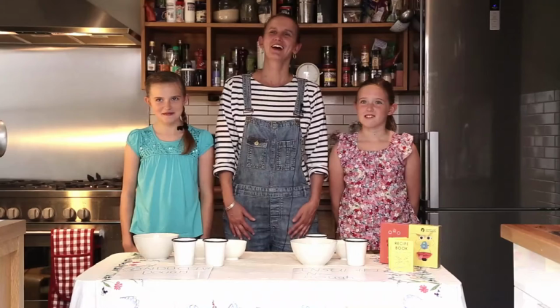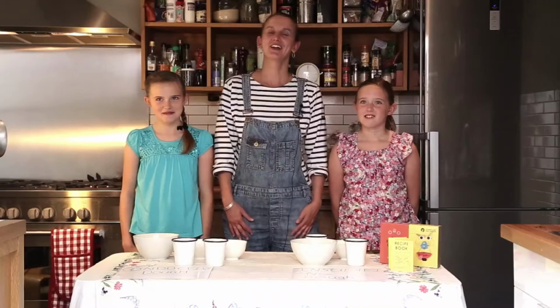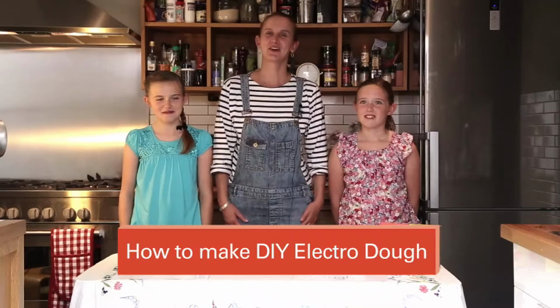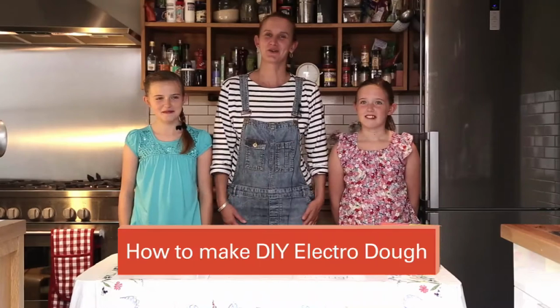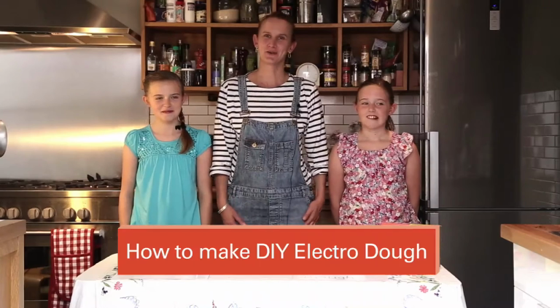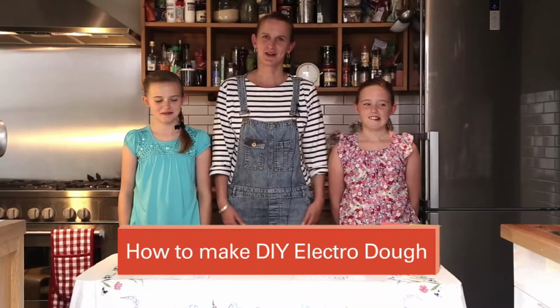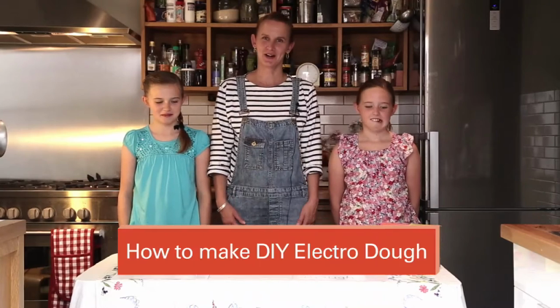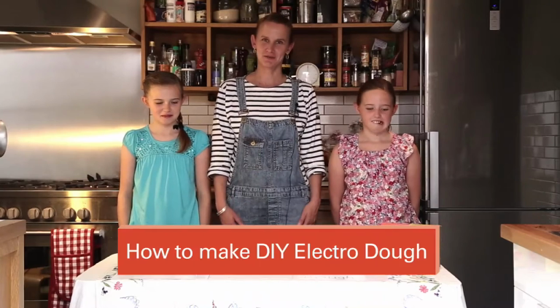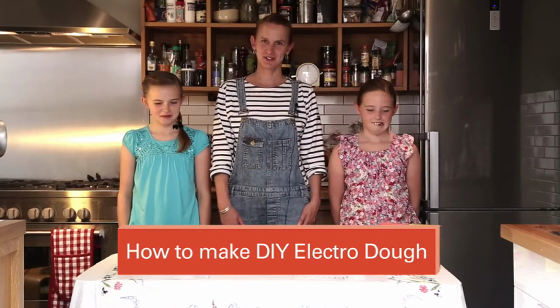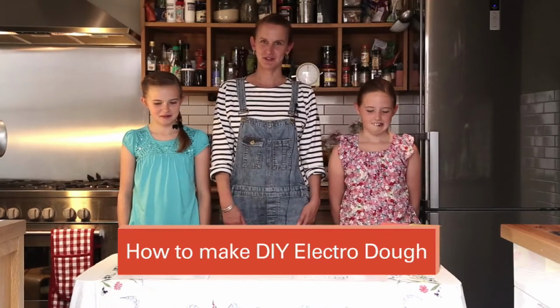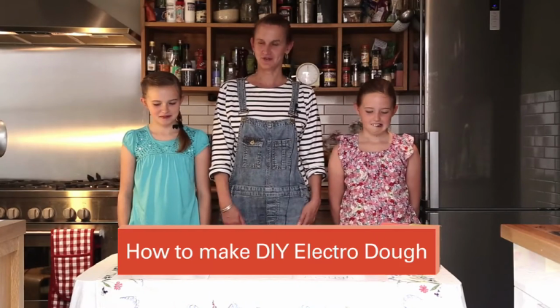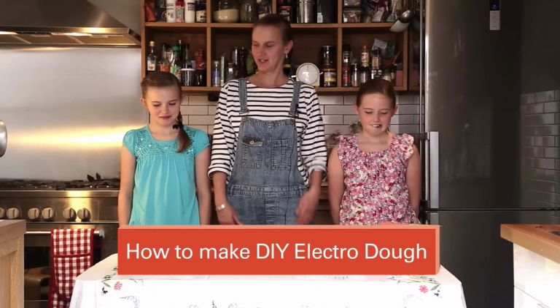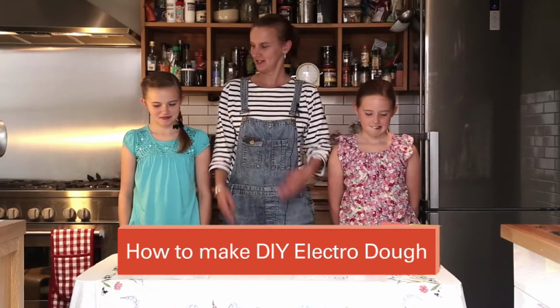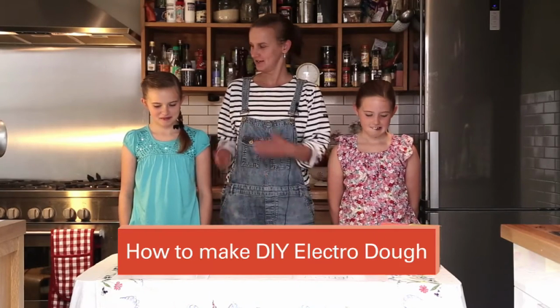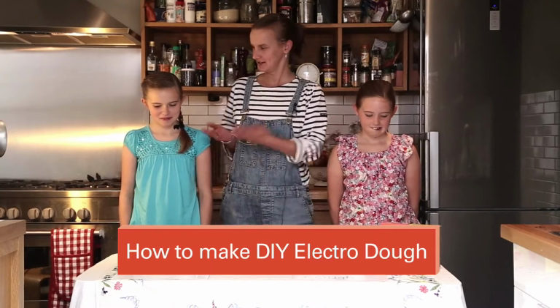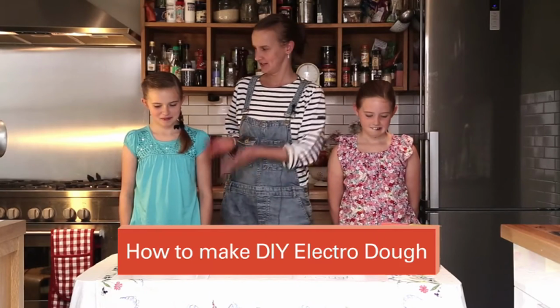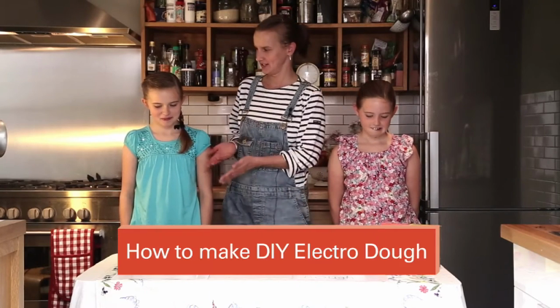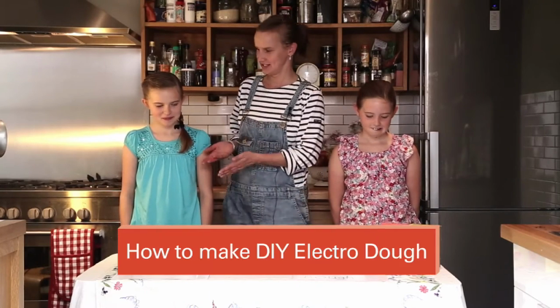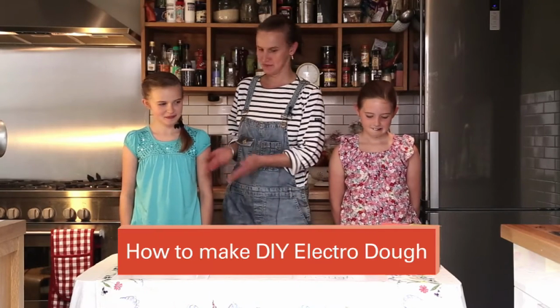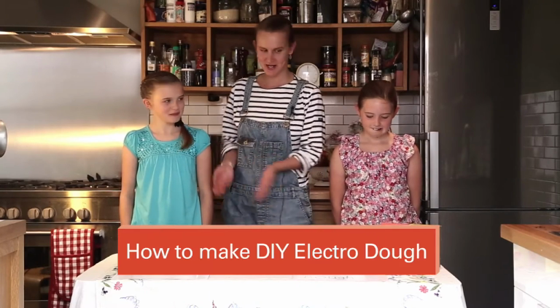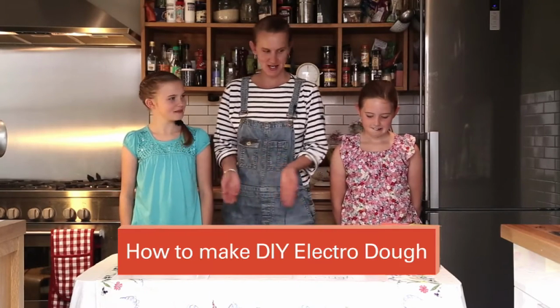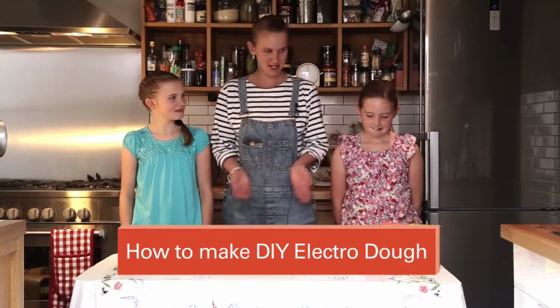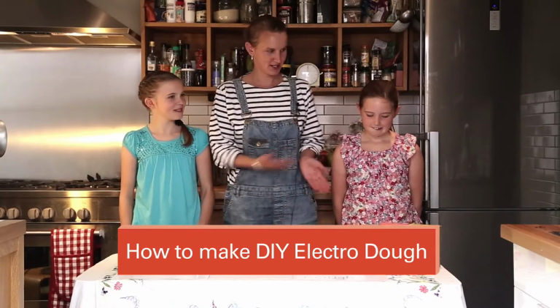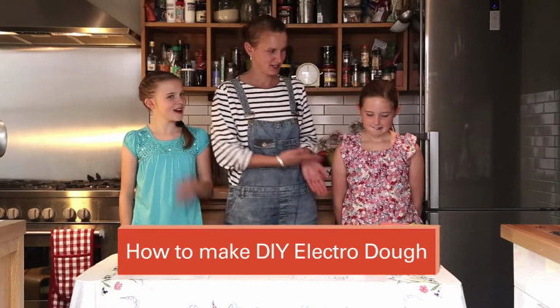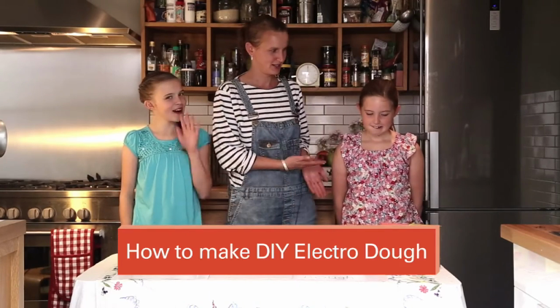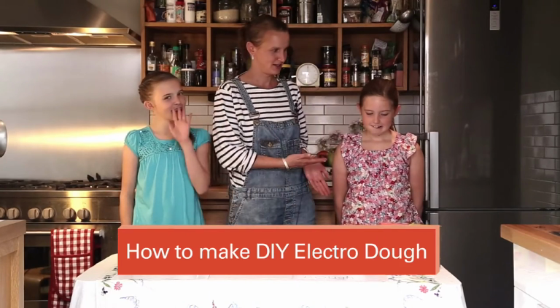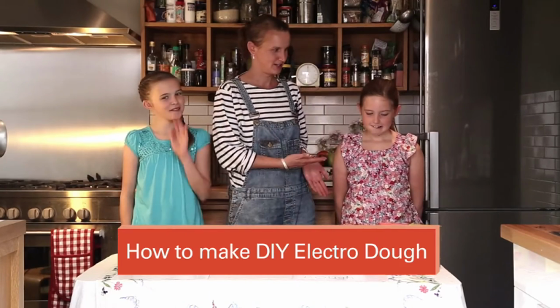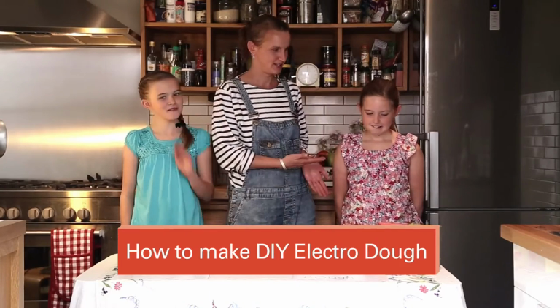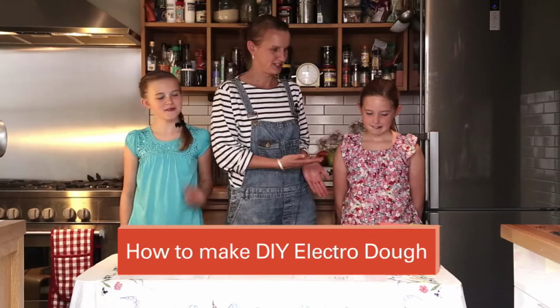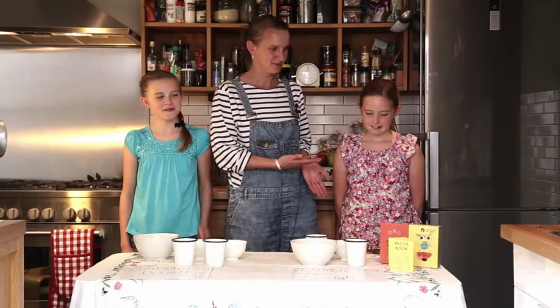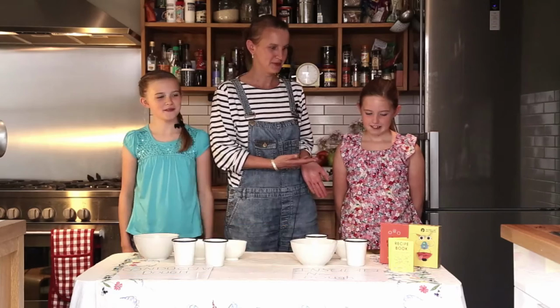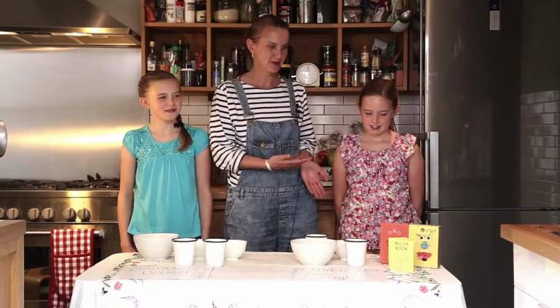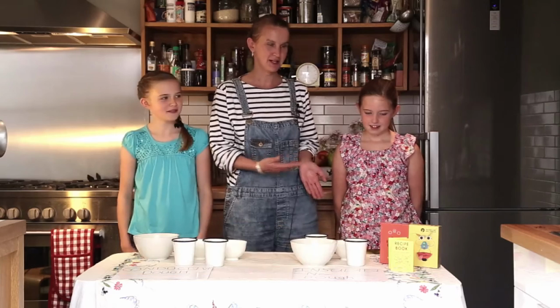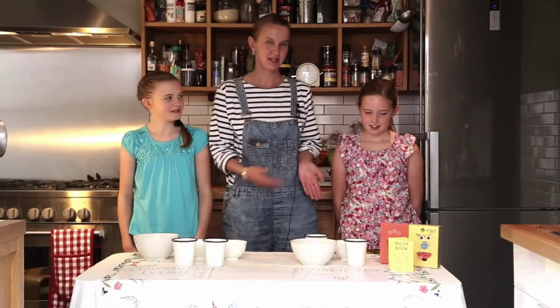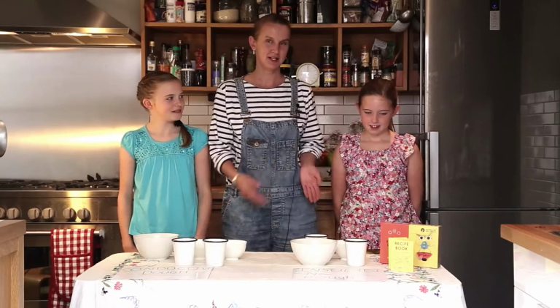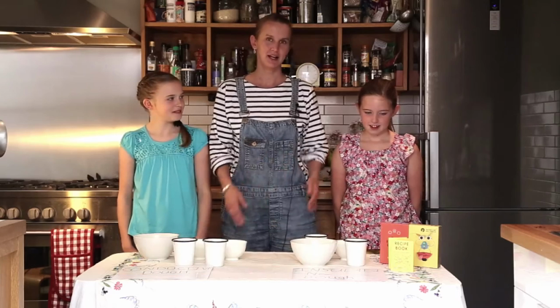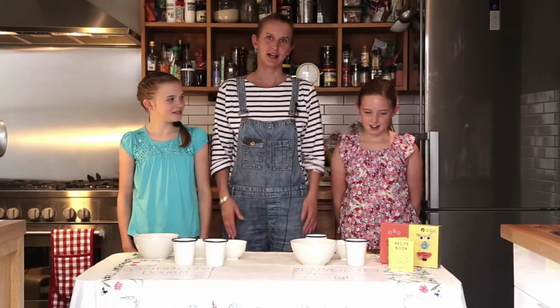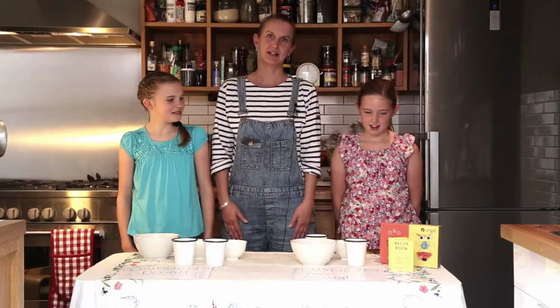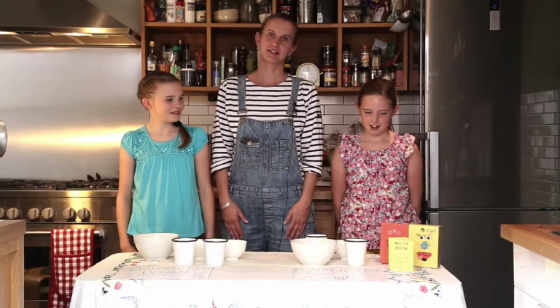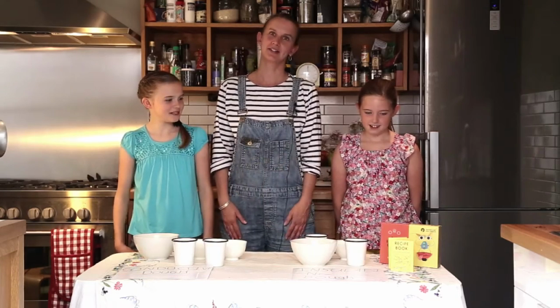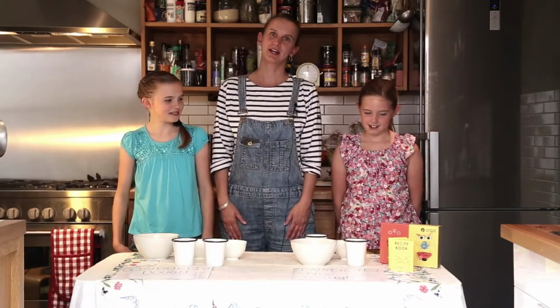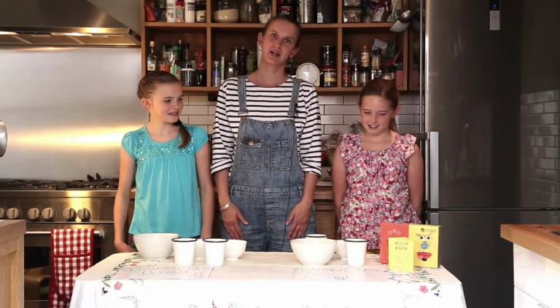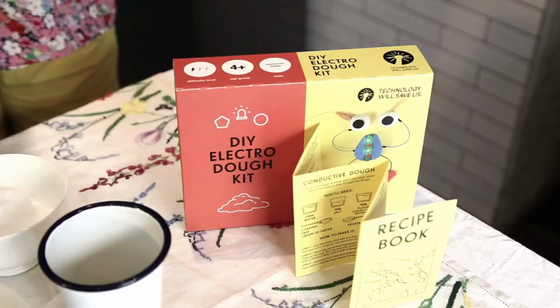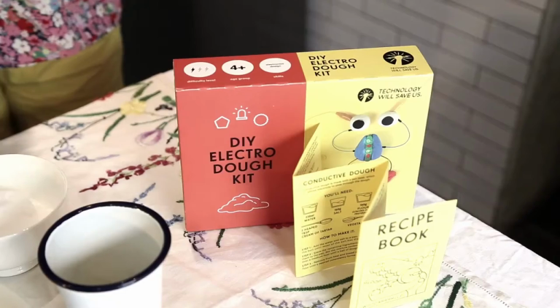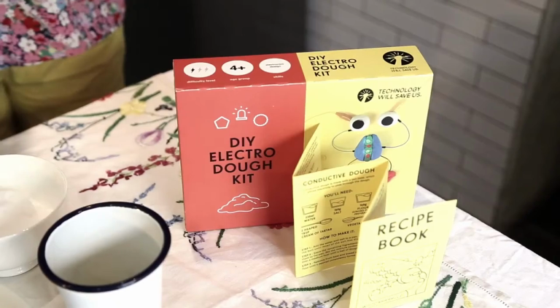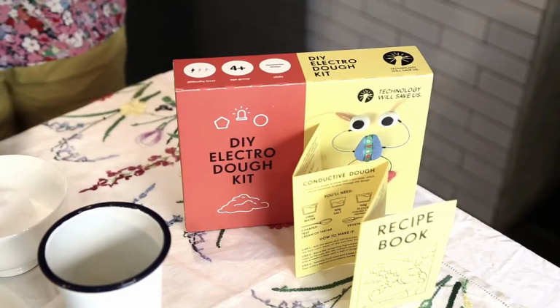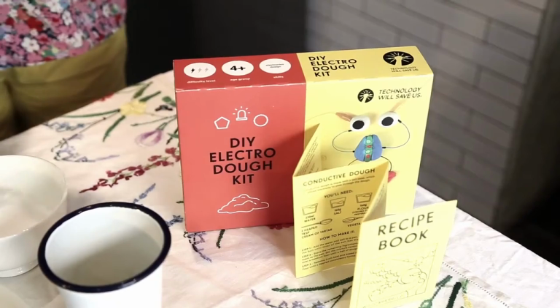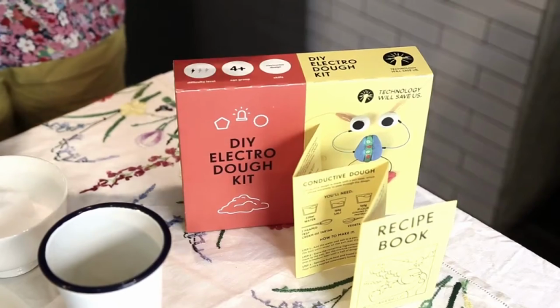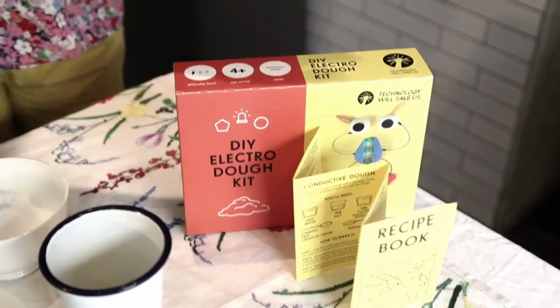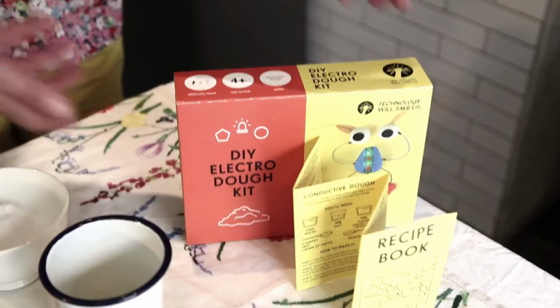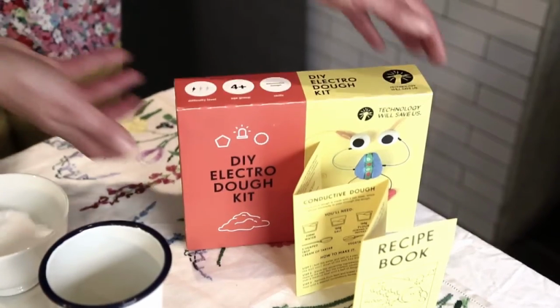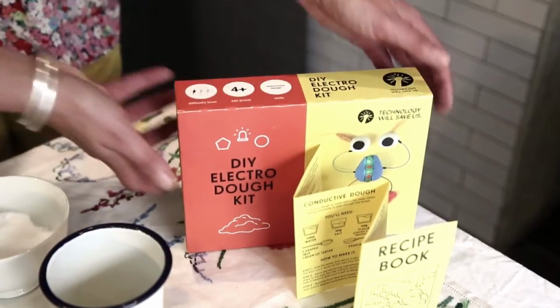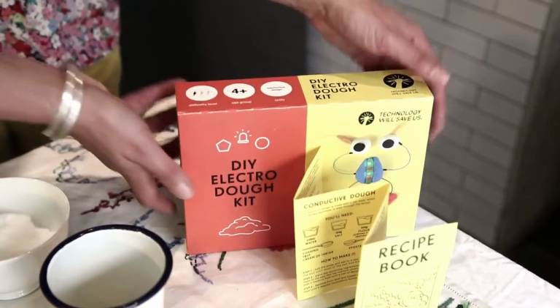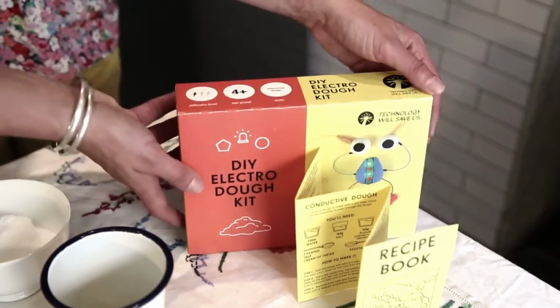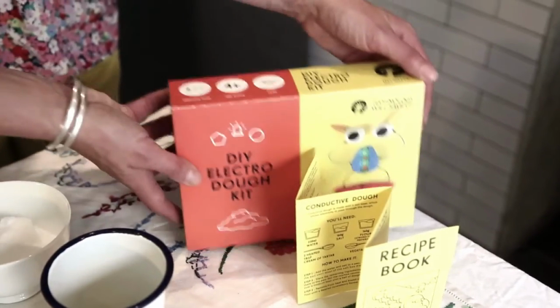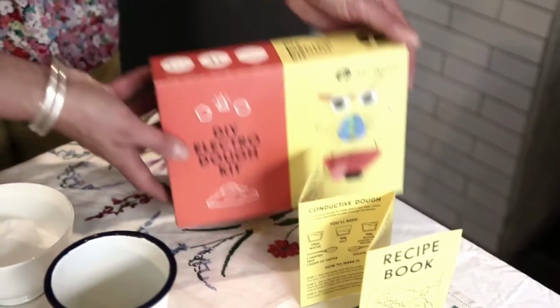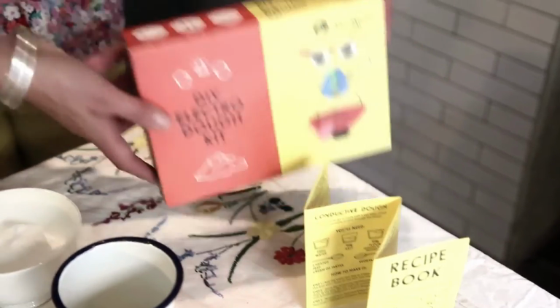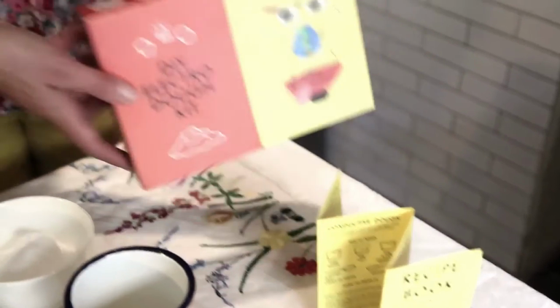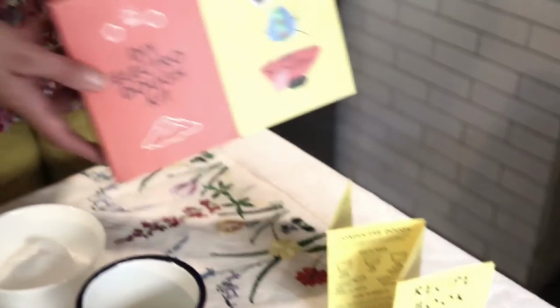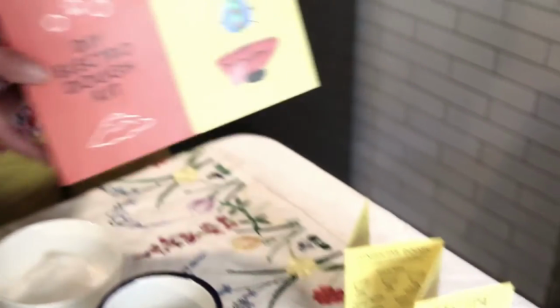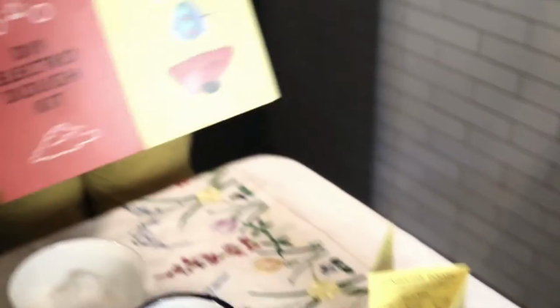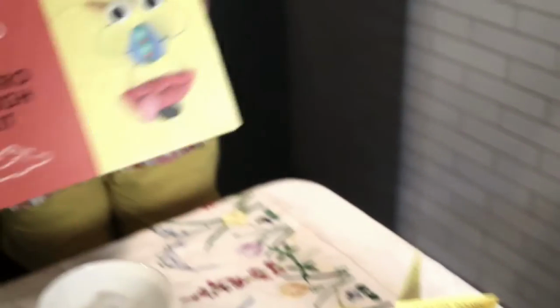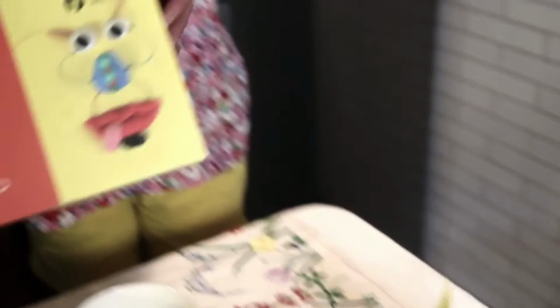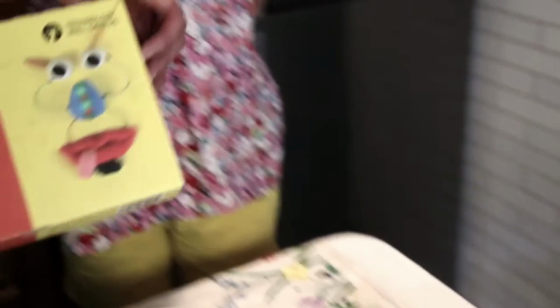Hello, I'm Sophie, this is Minnie, this is Marnie, and today we're going to show you how to make some electro dough.